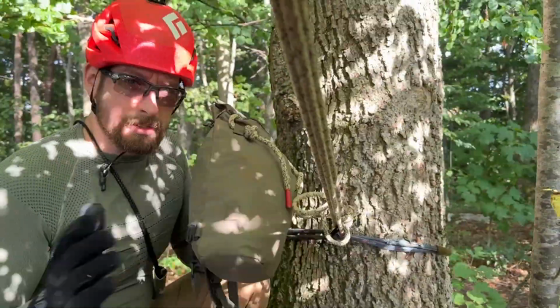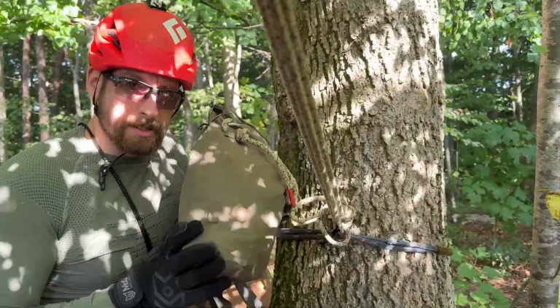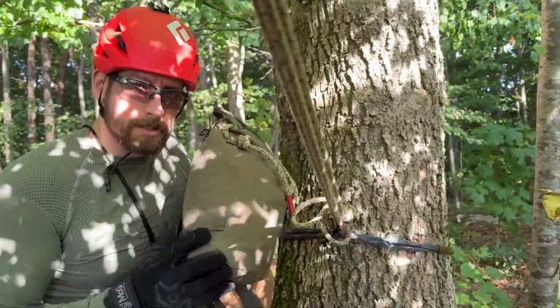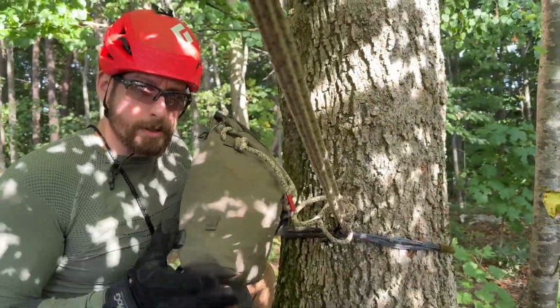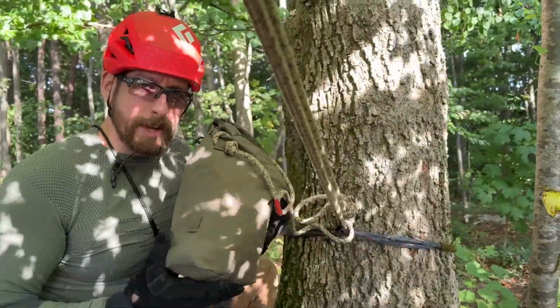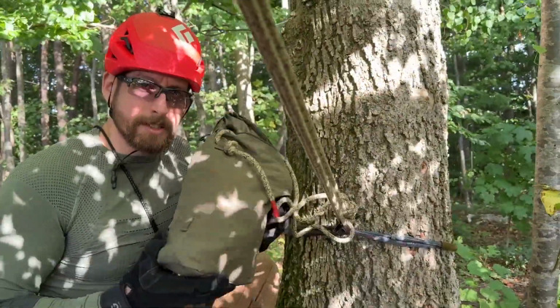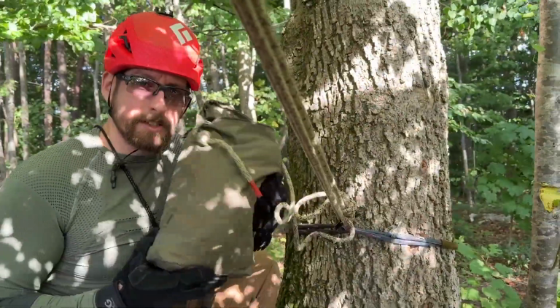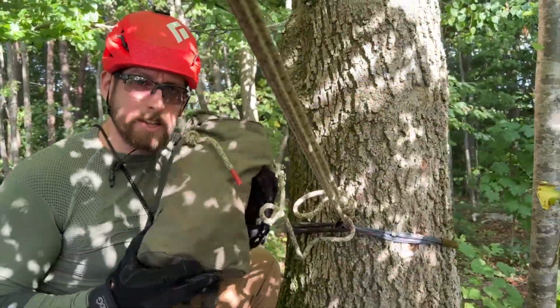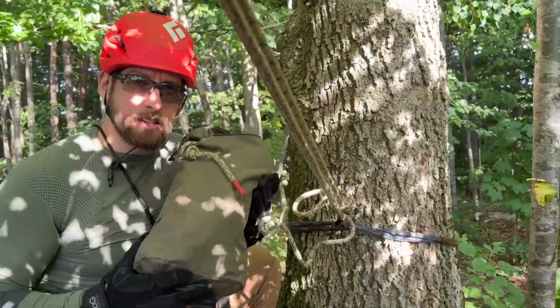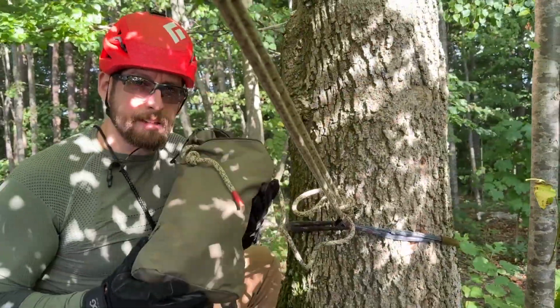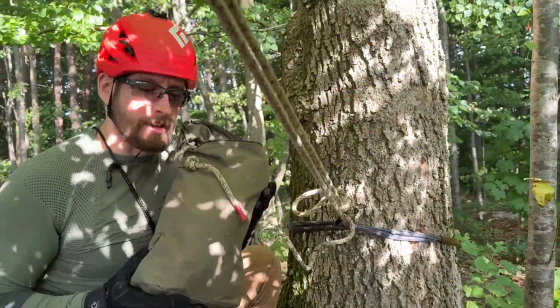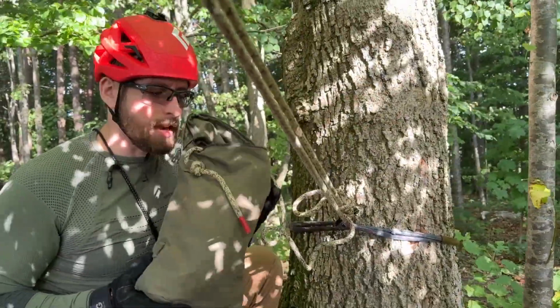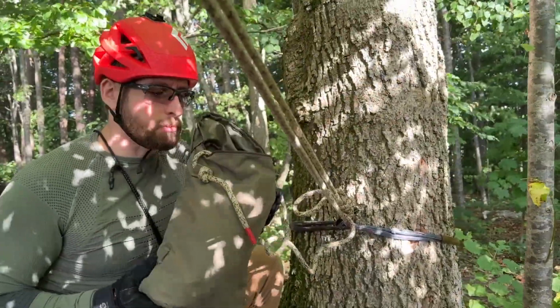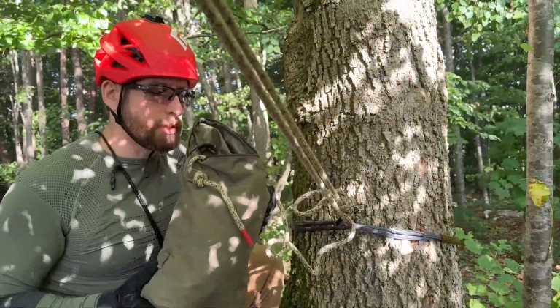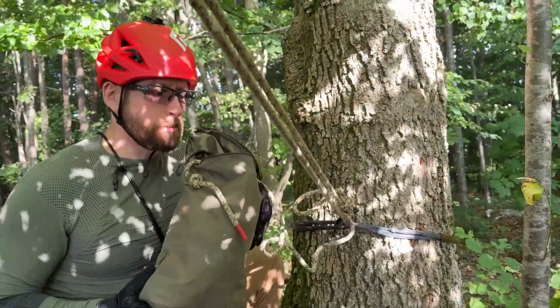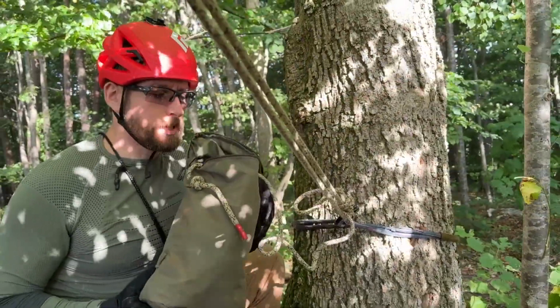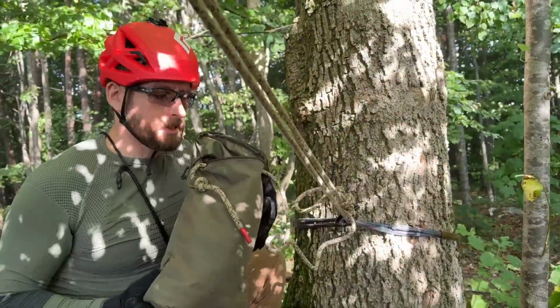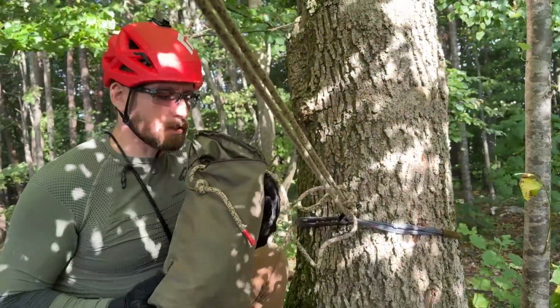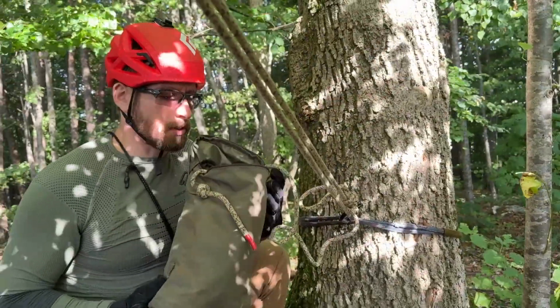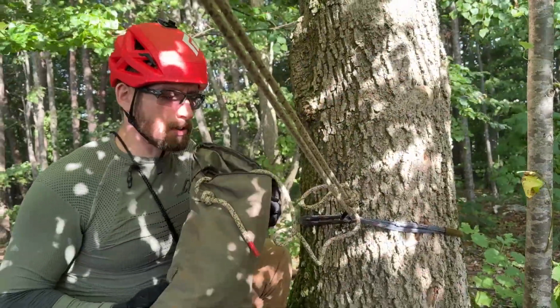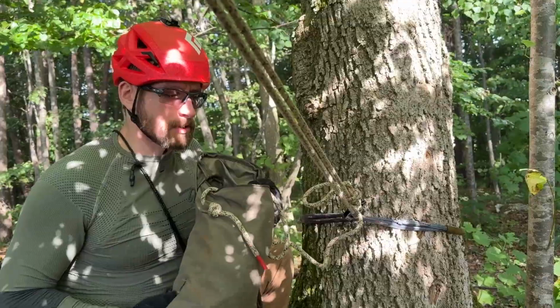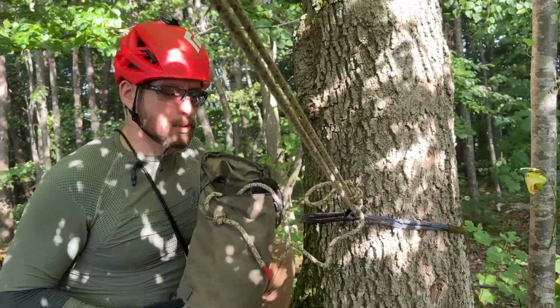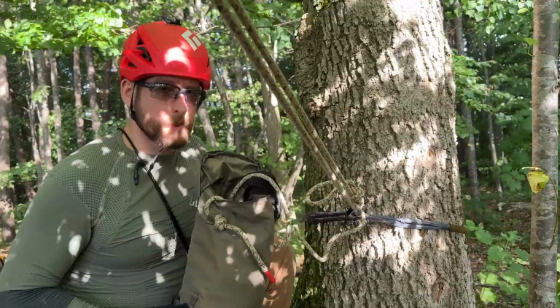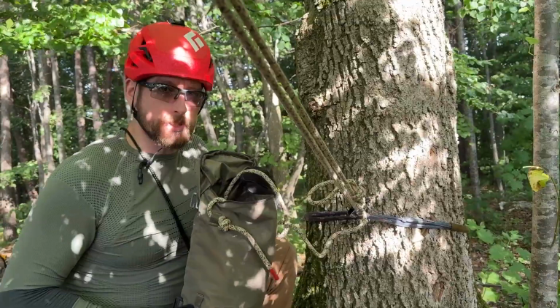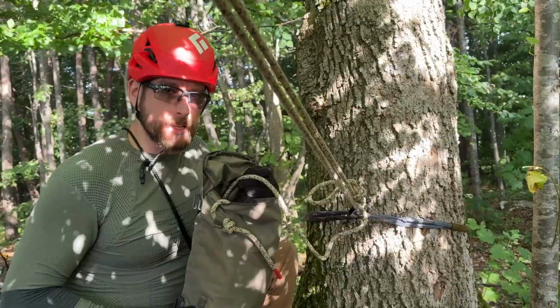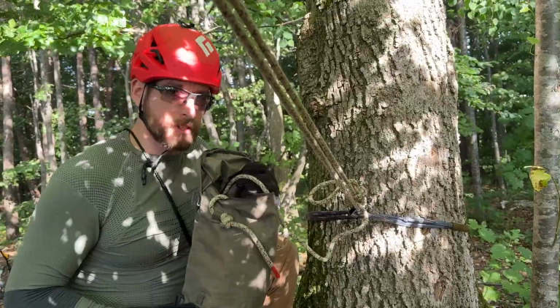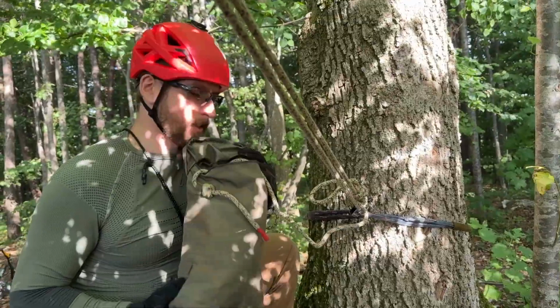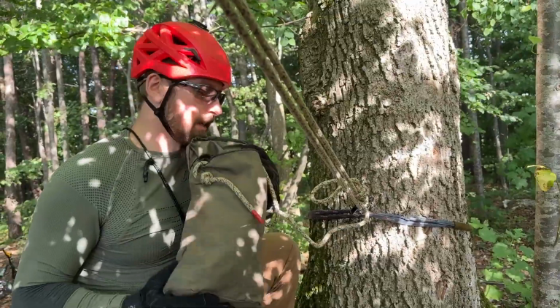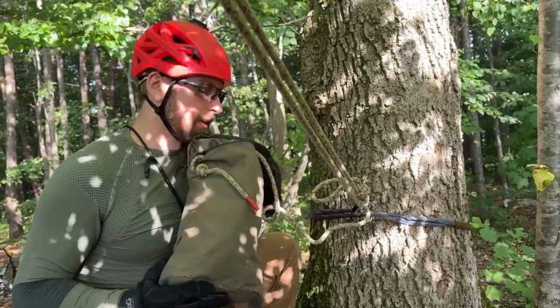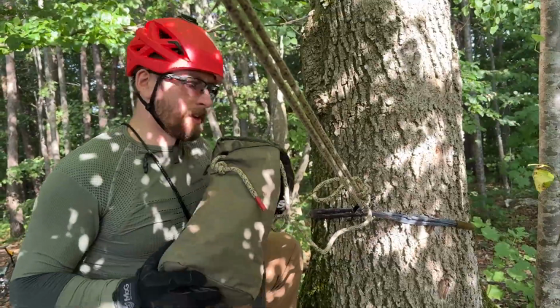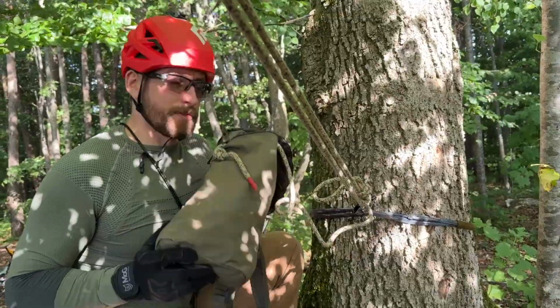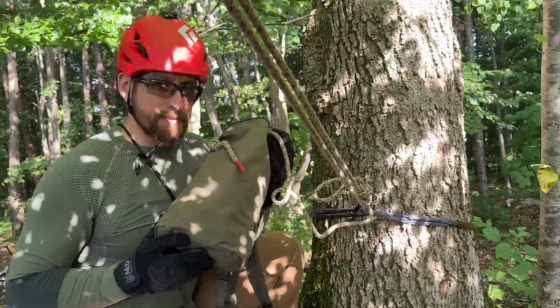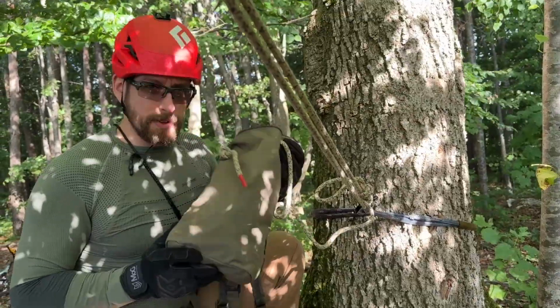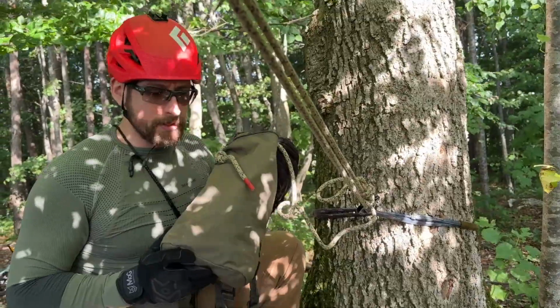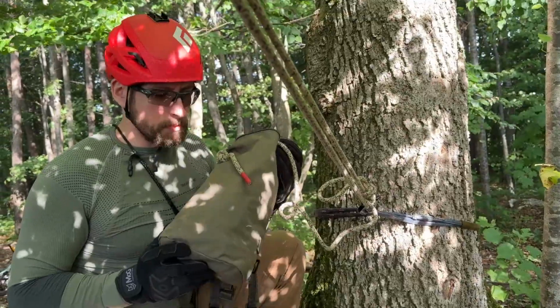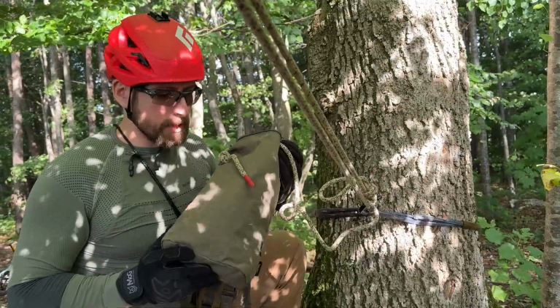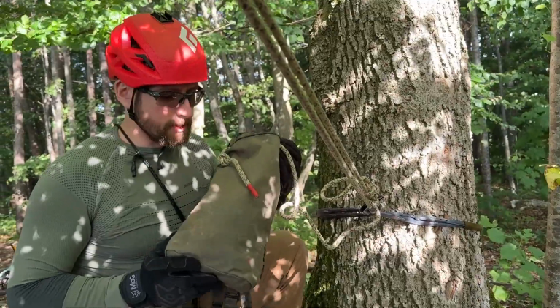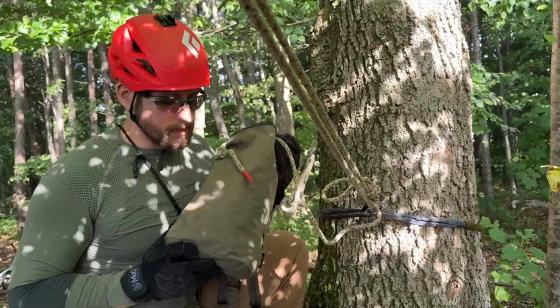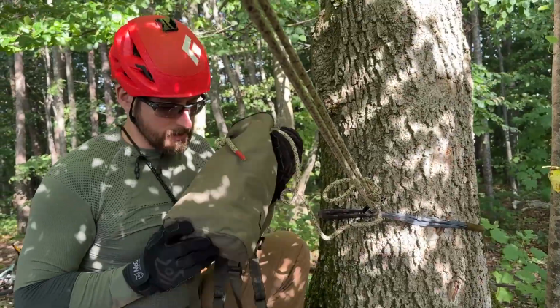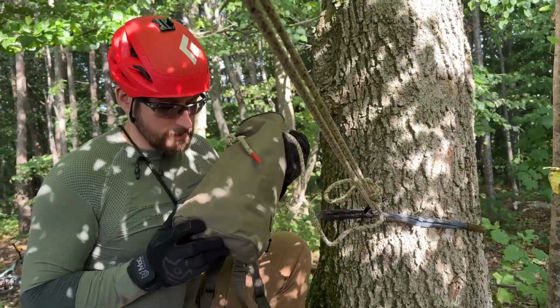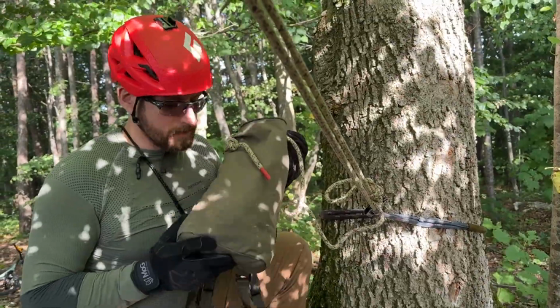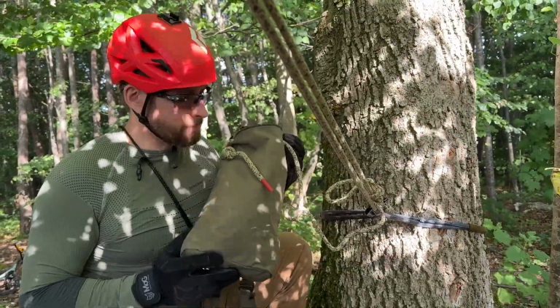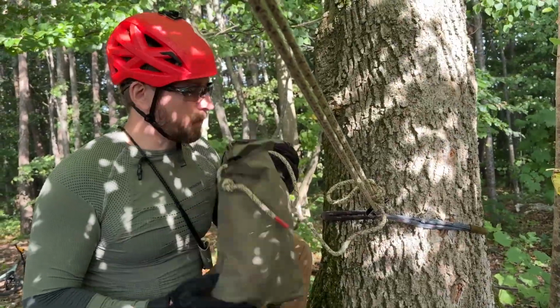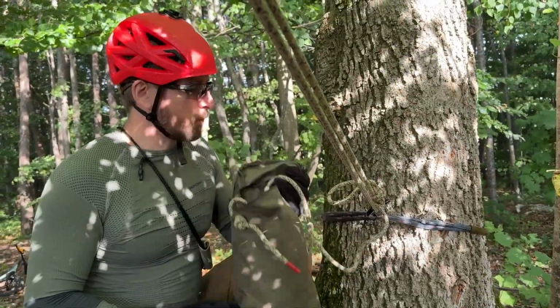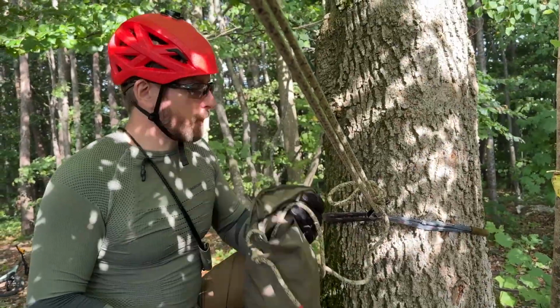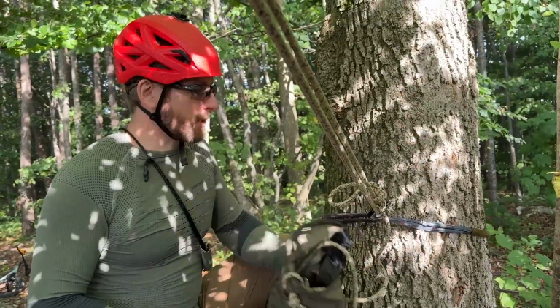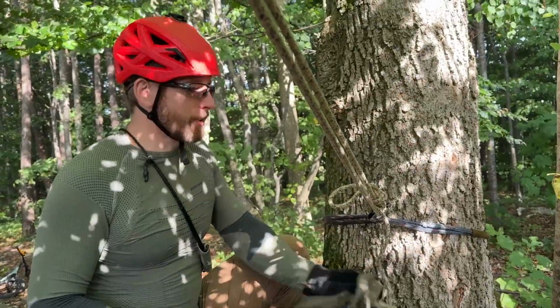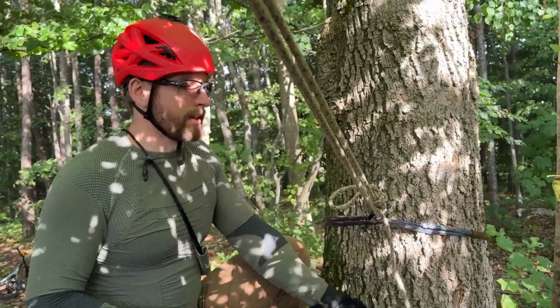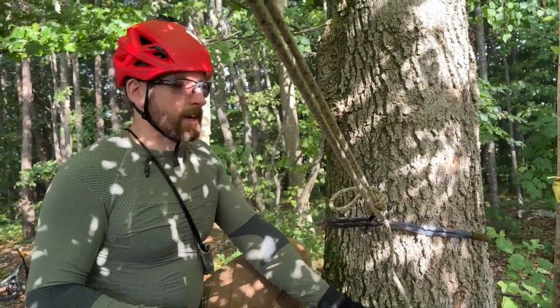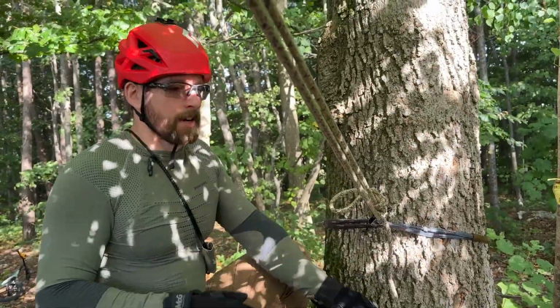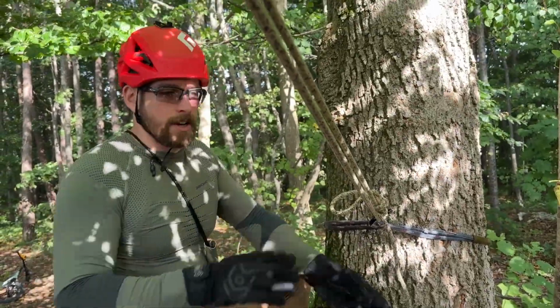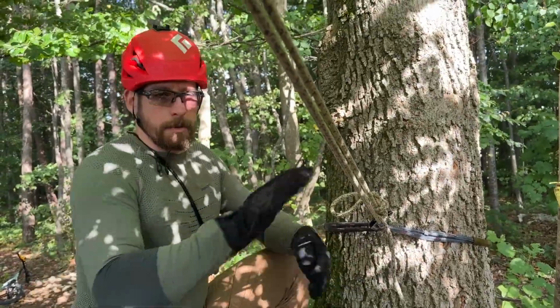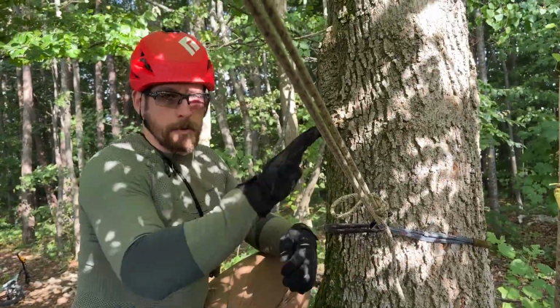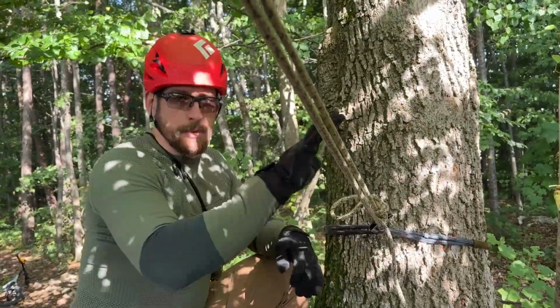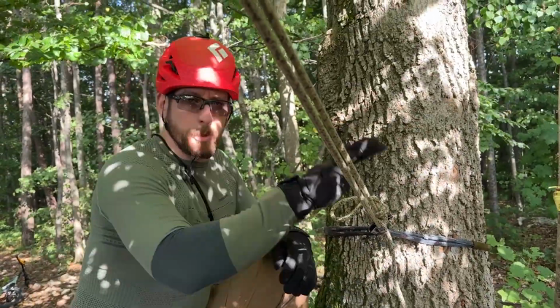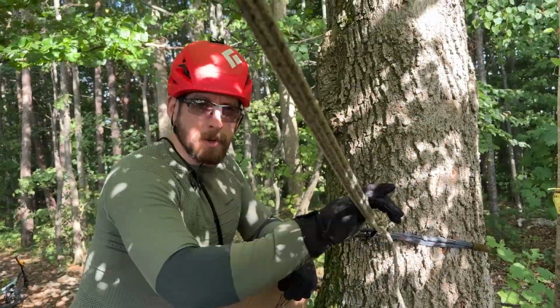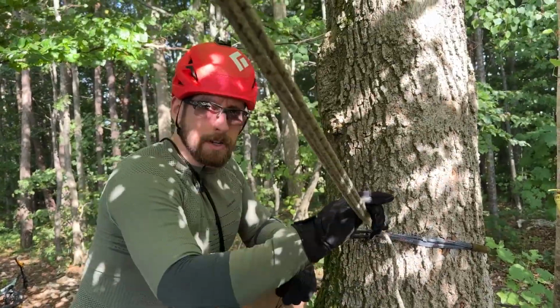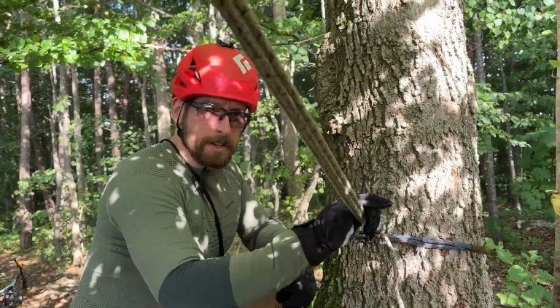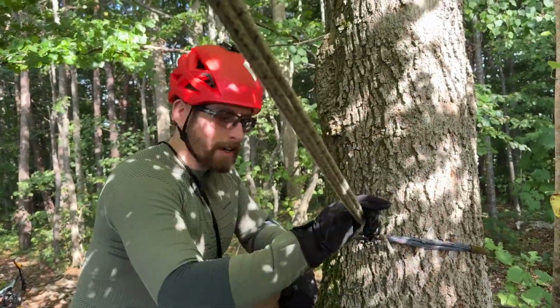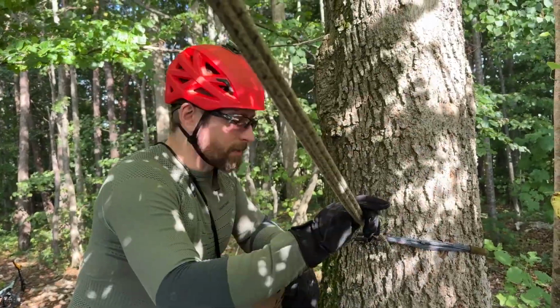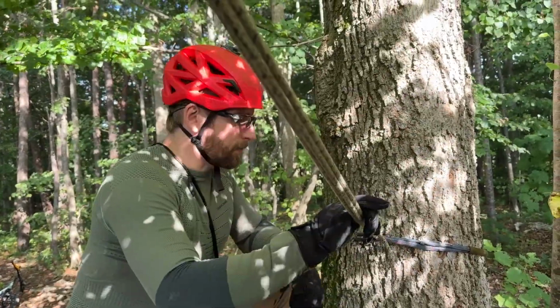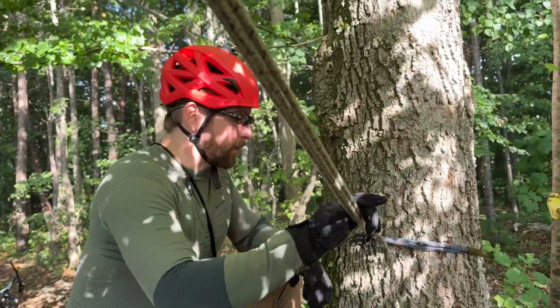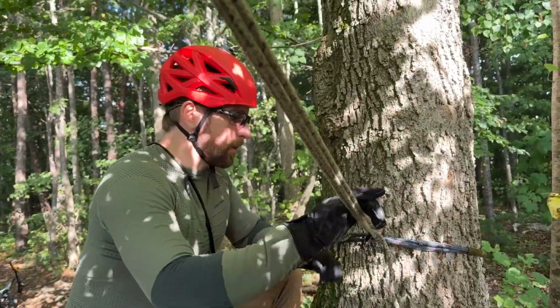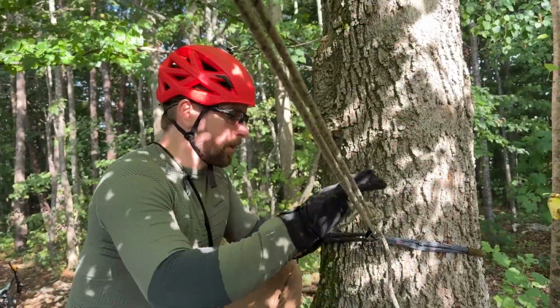The cord is the 8mm Teufelberger Resktag. It's highly static and in this small bag fits 50 meters of this cord.